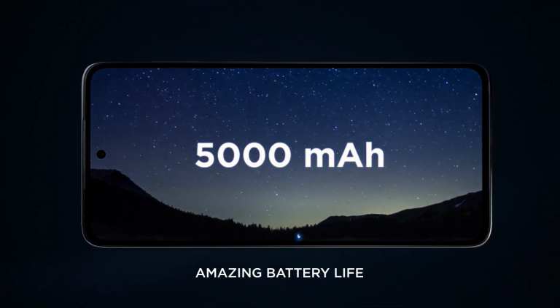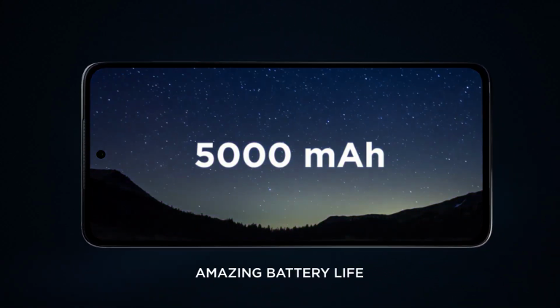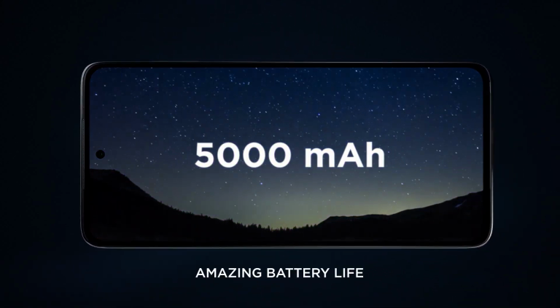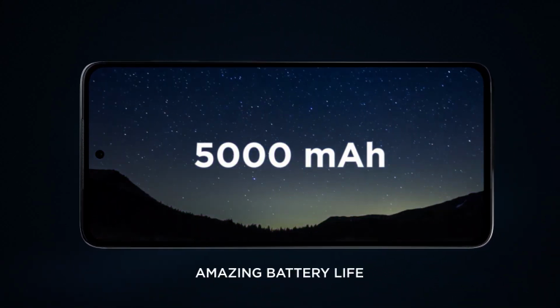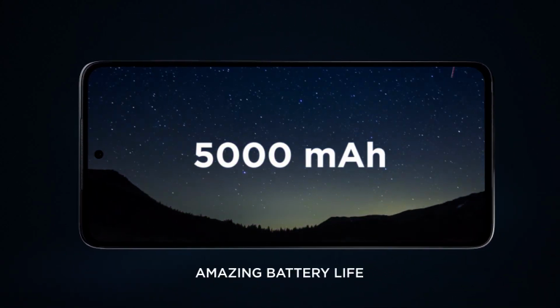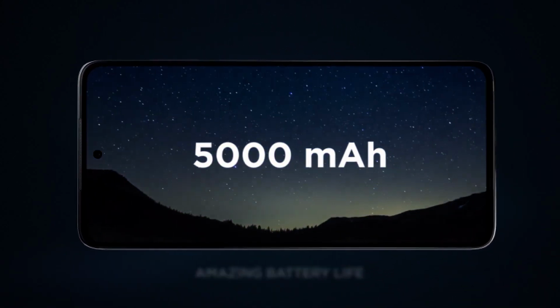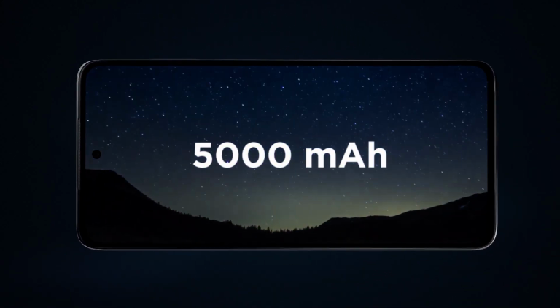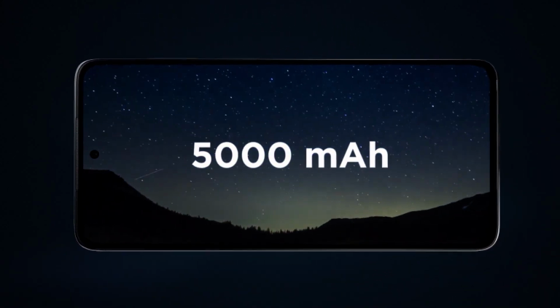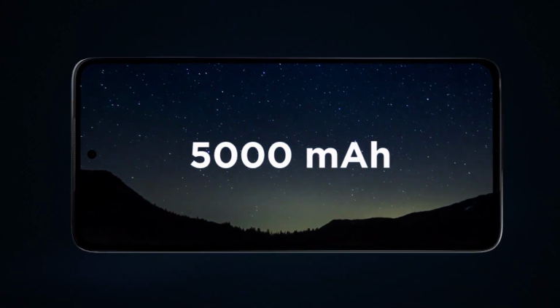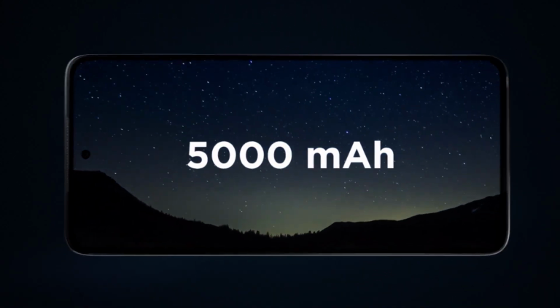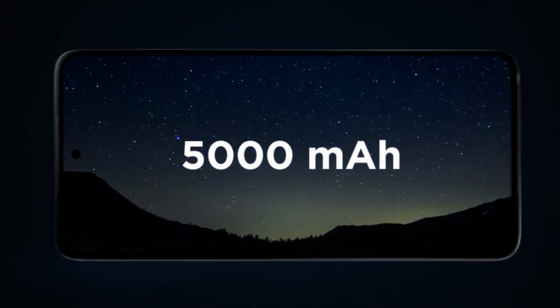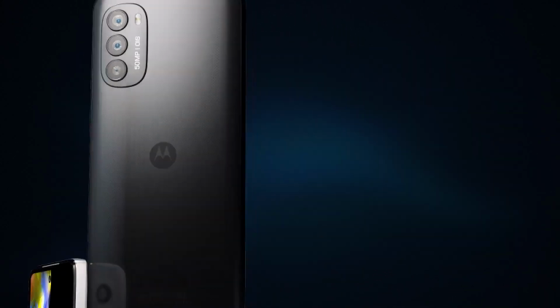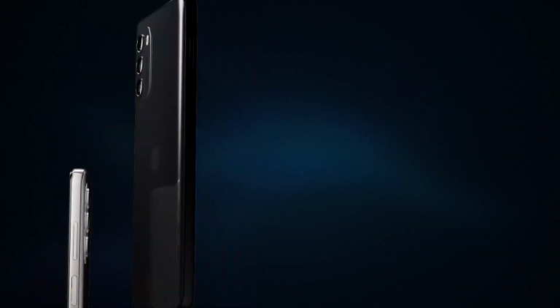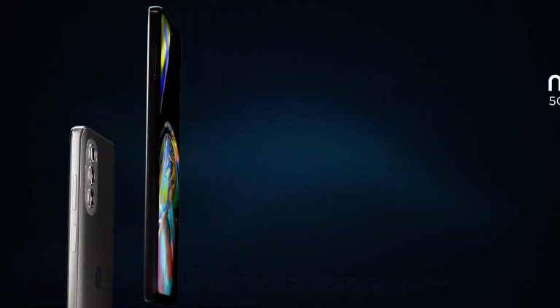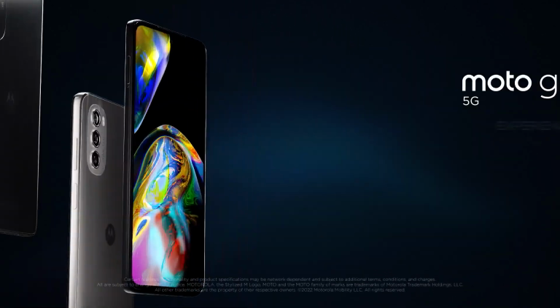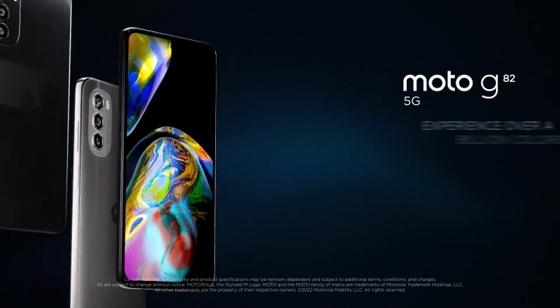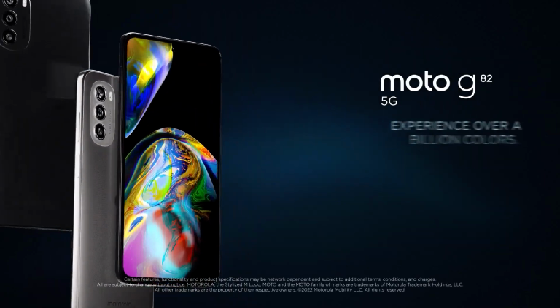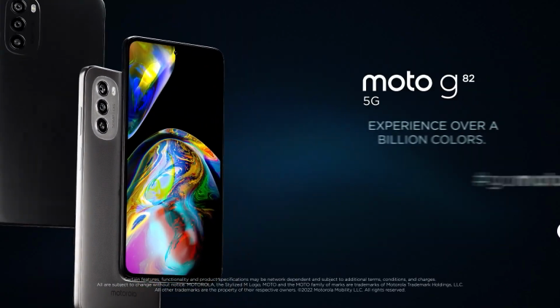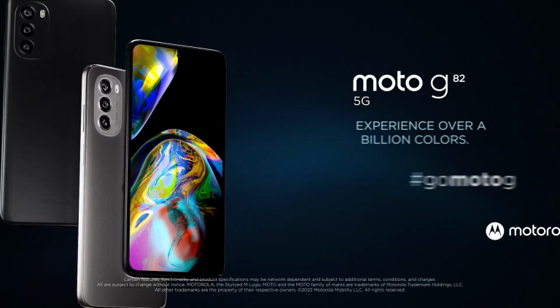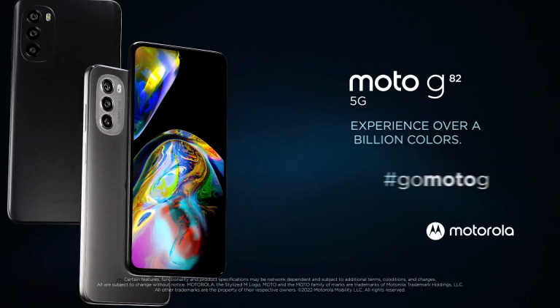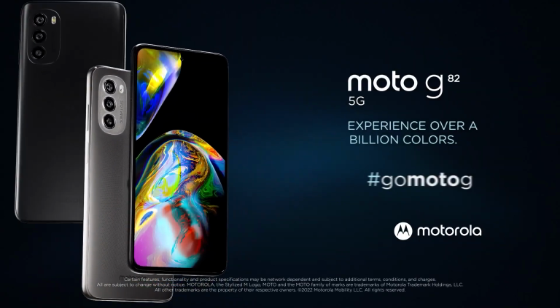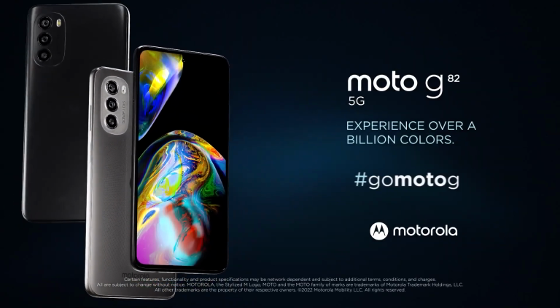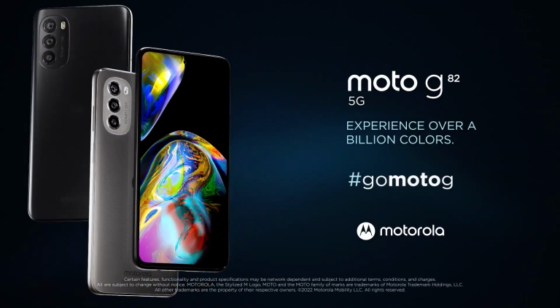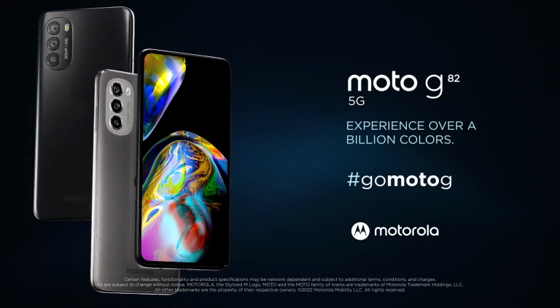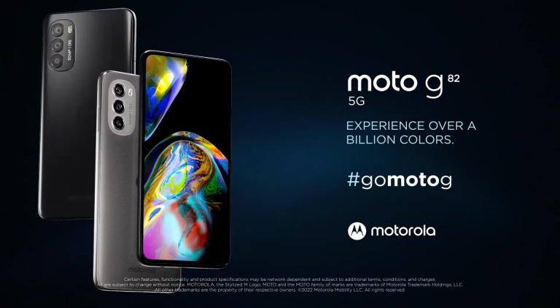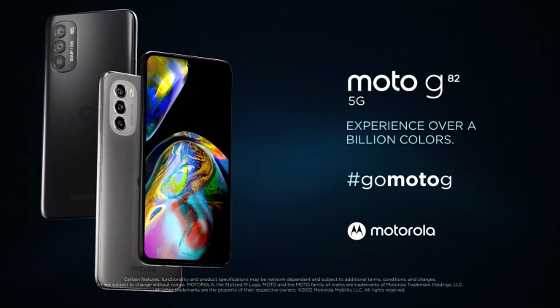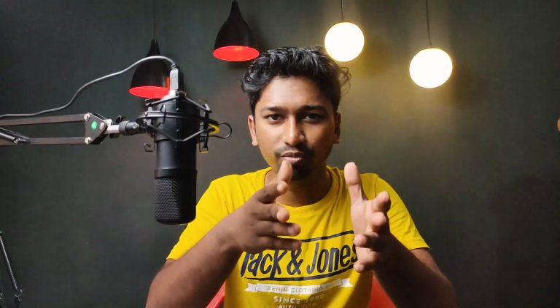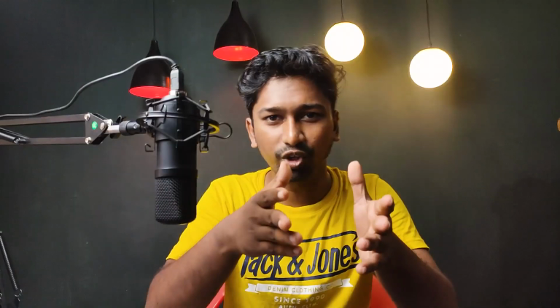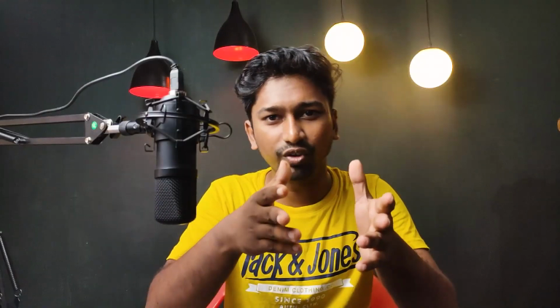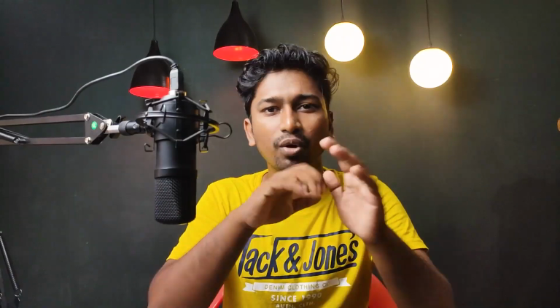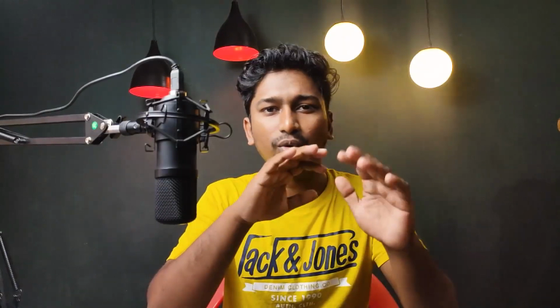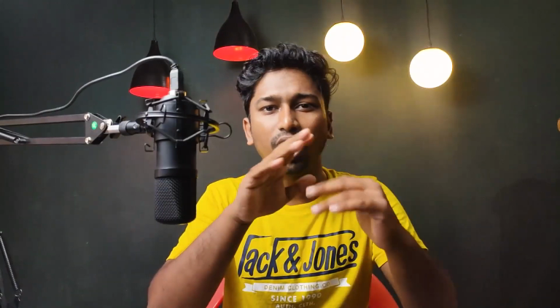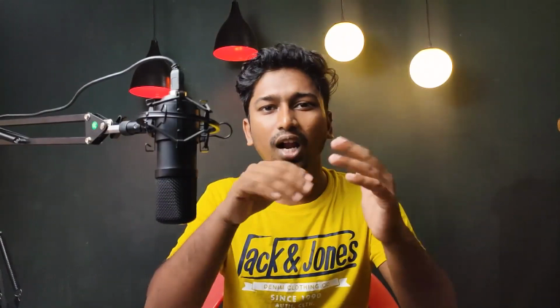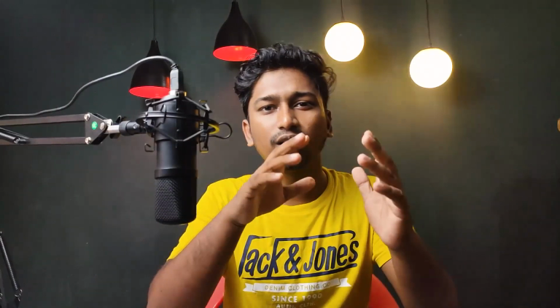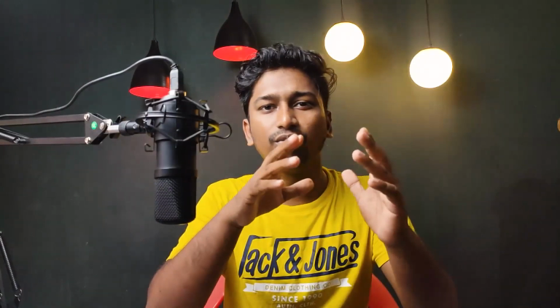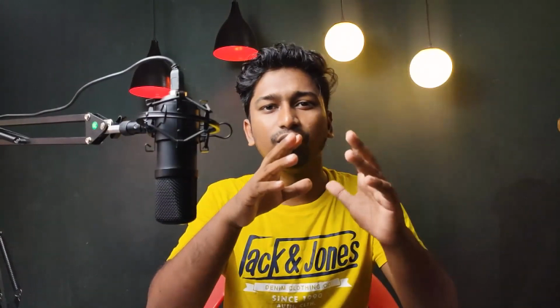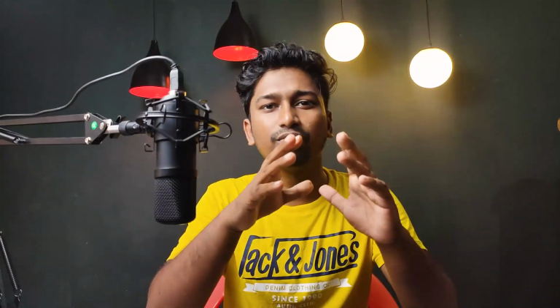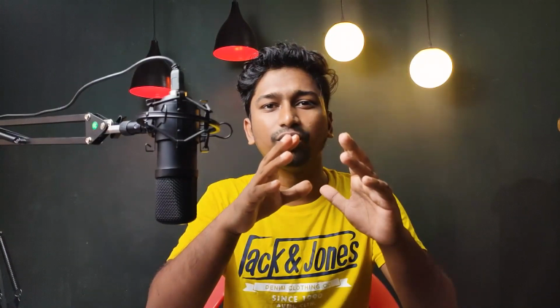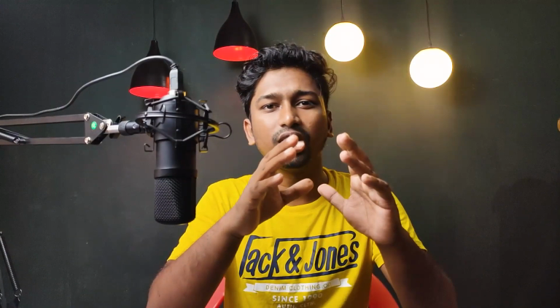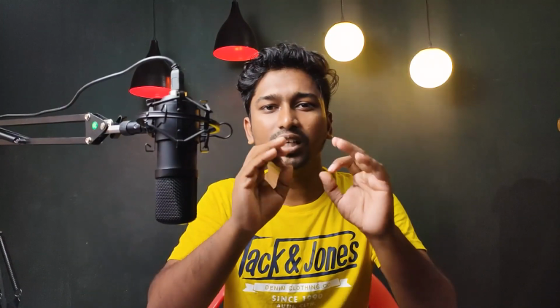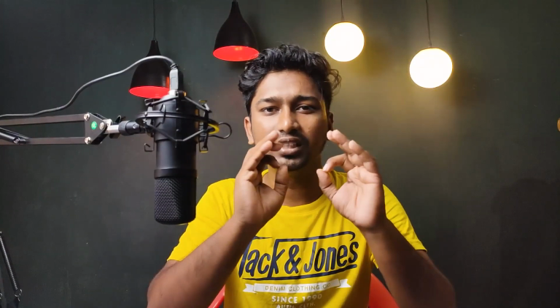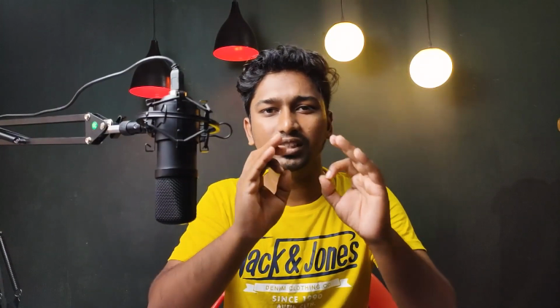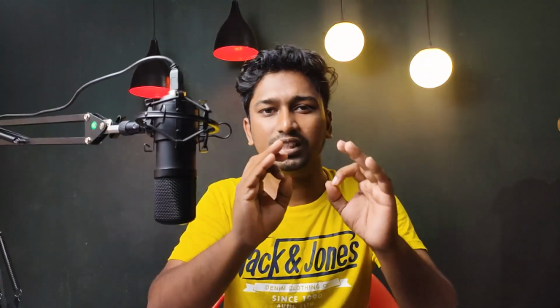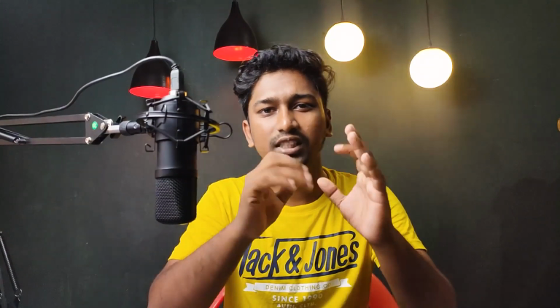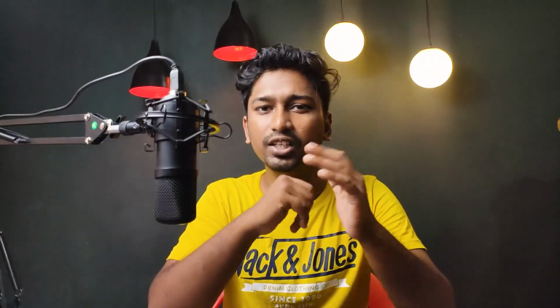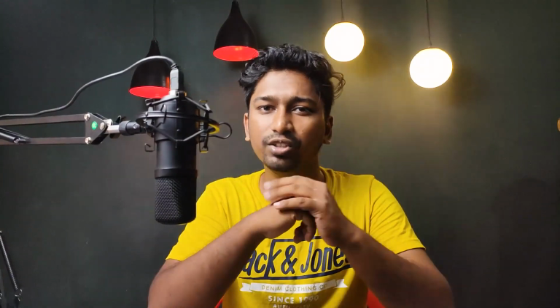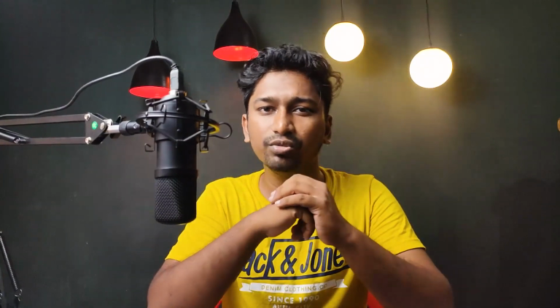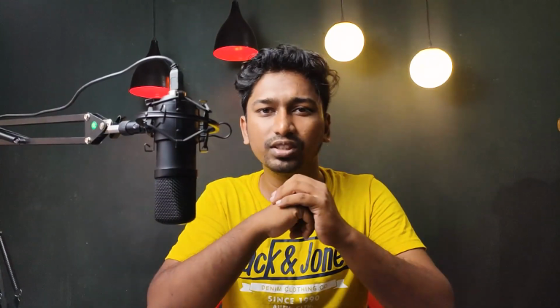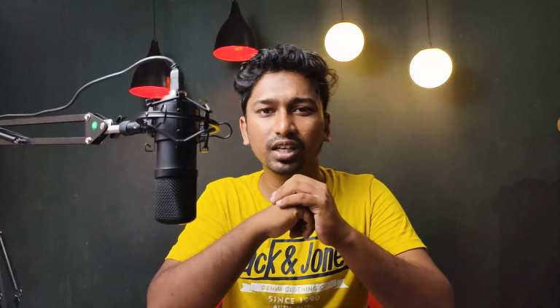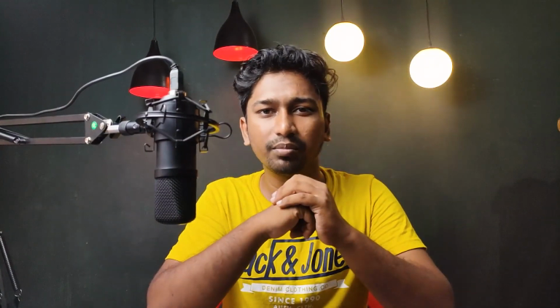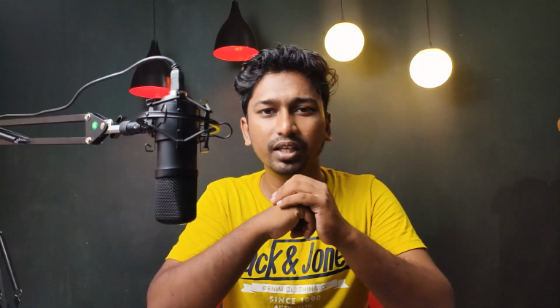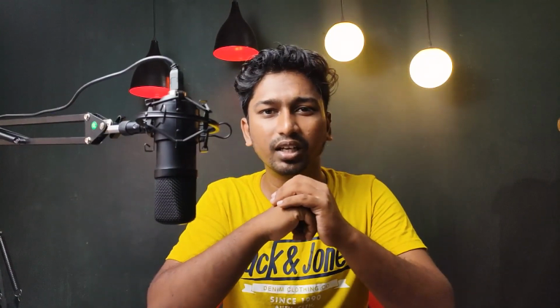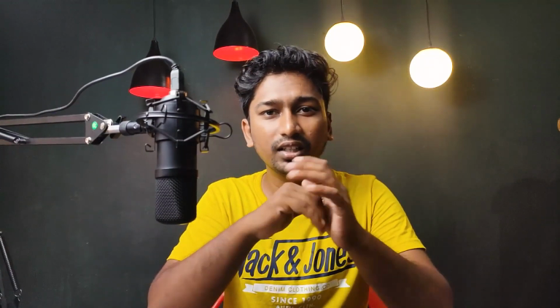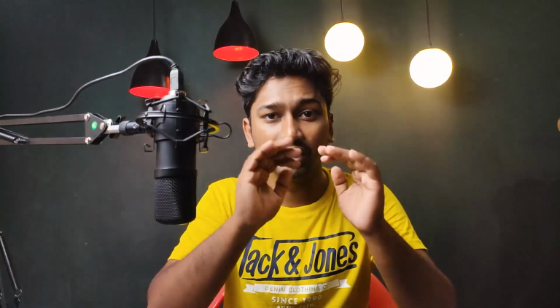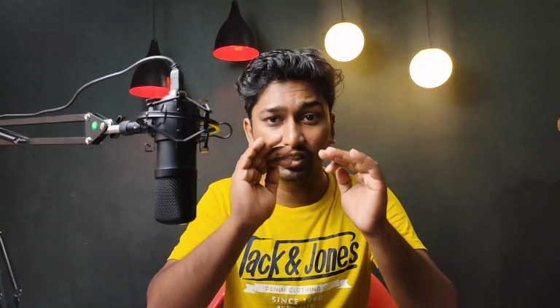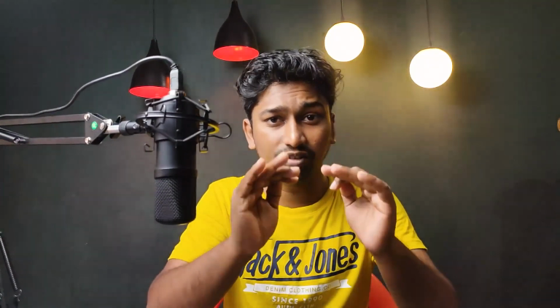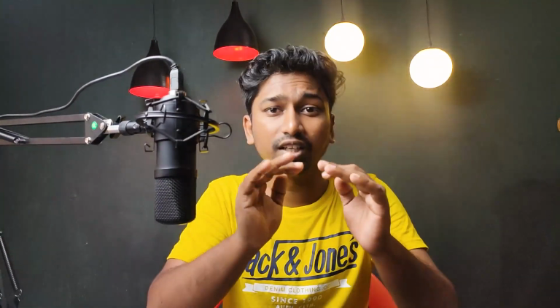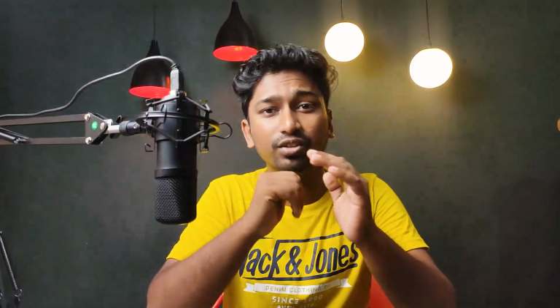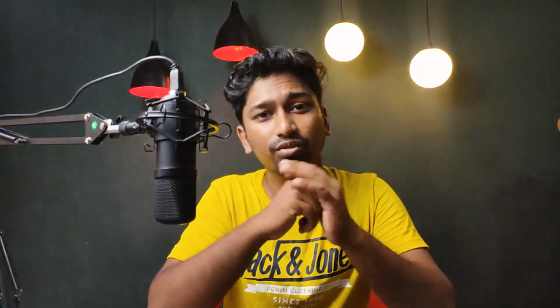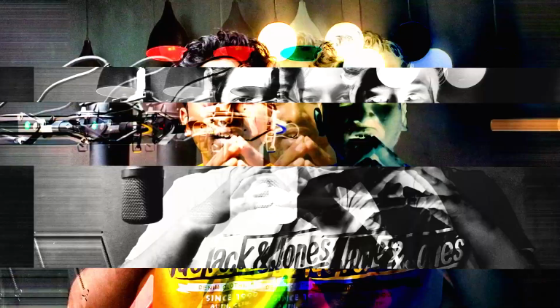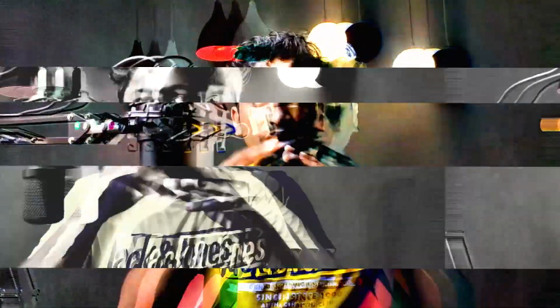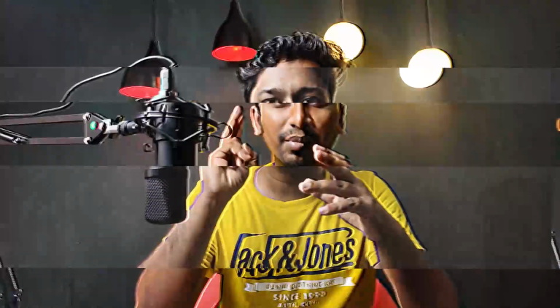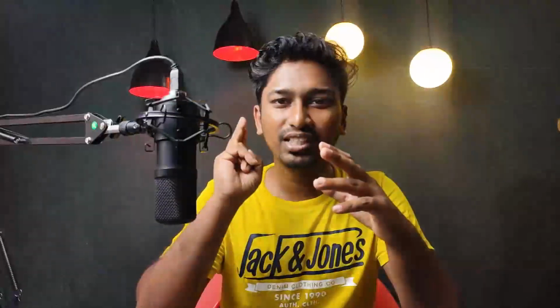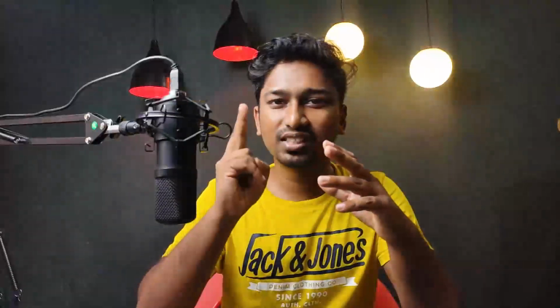If you have 6GB RAM, it's a great option. If you want an all-rounder phone, you can use the G82.